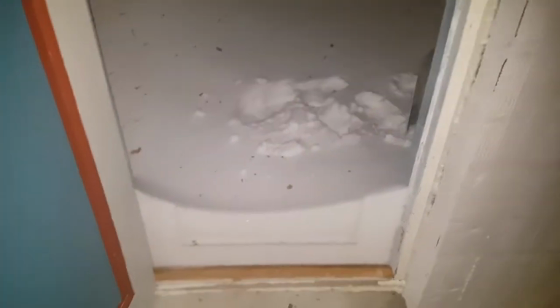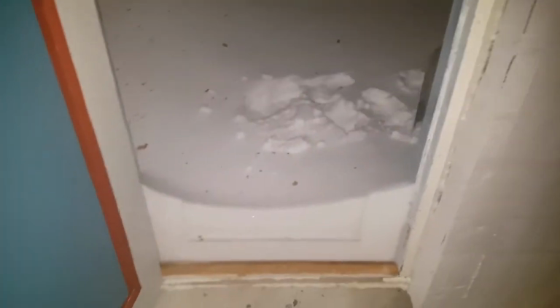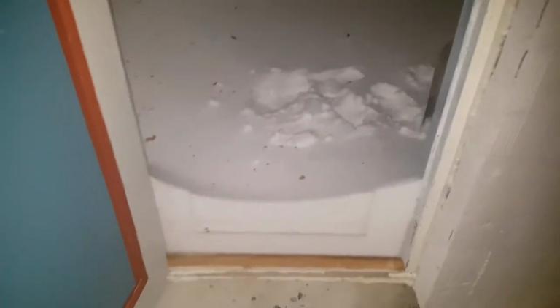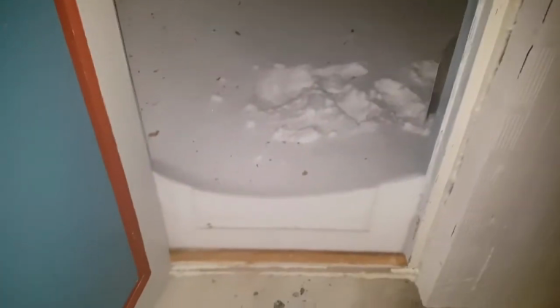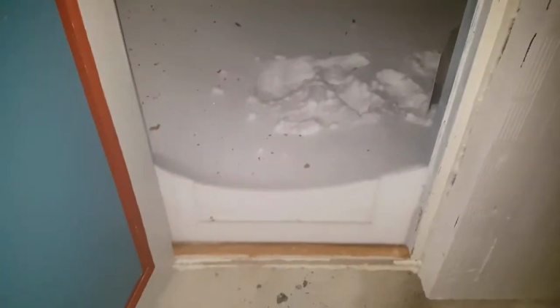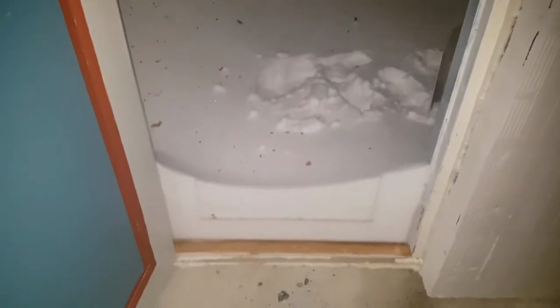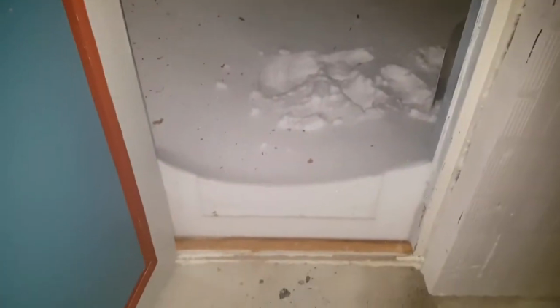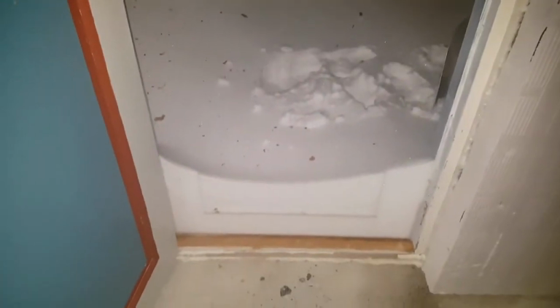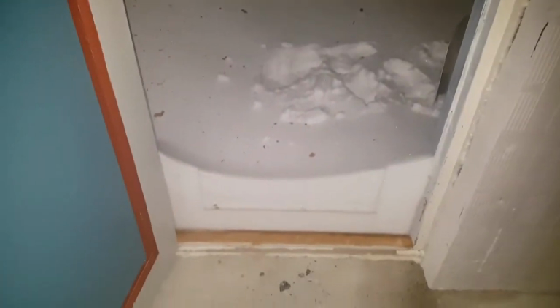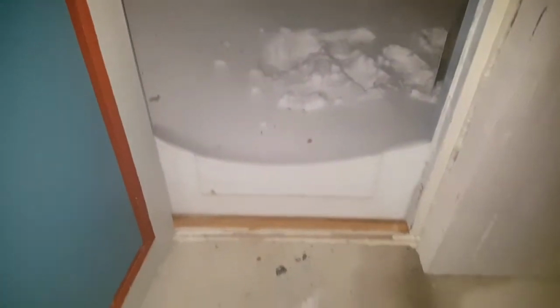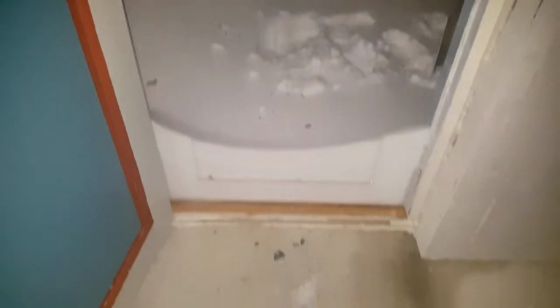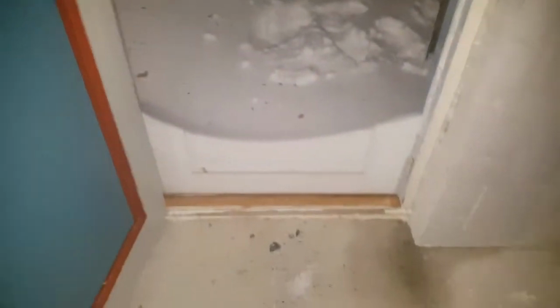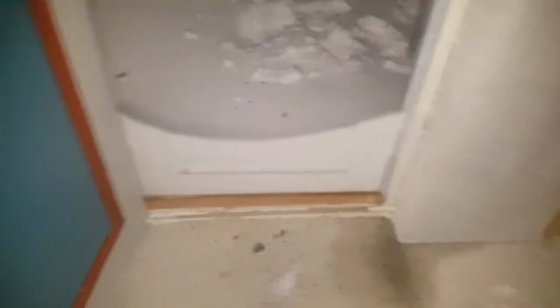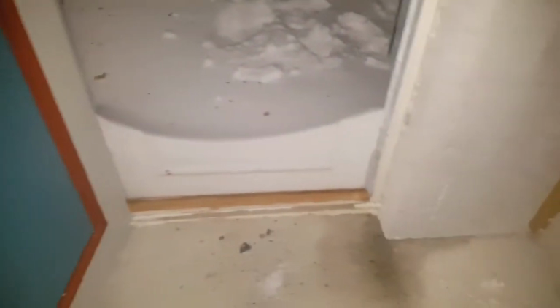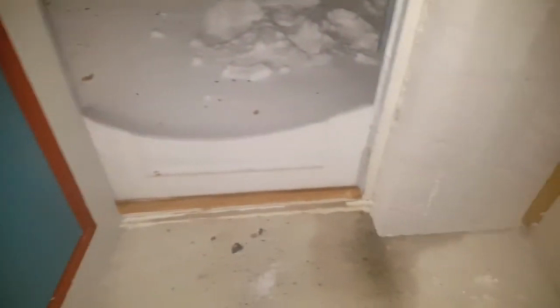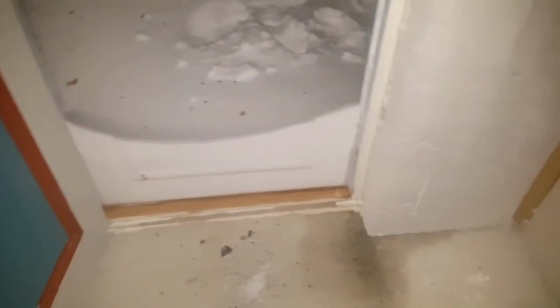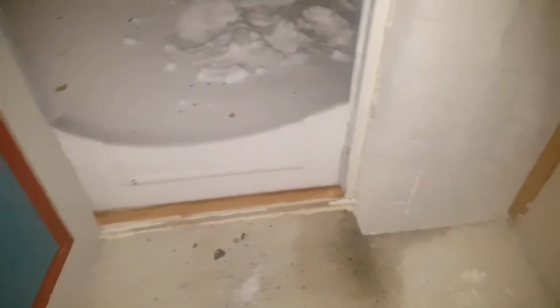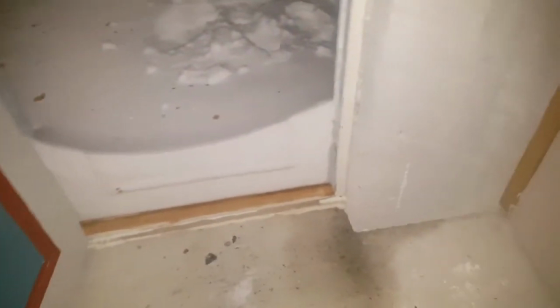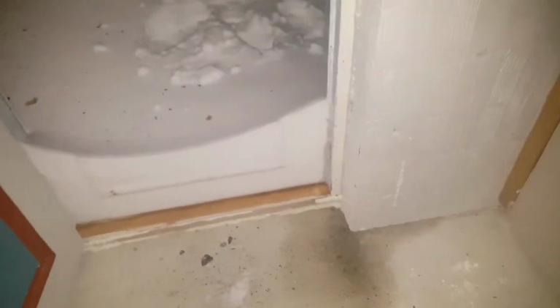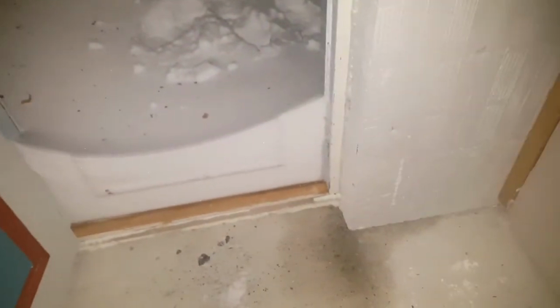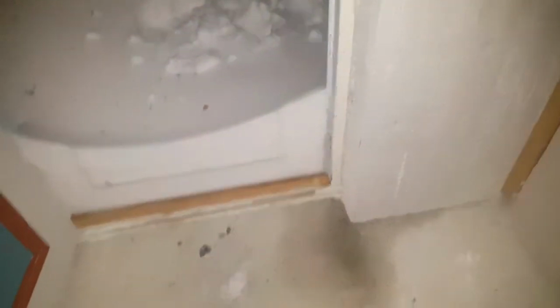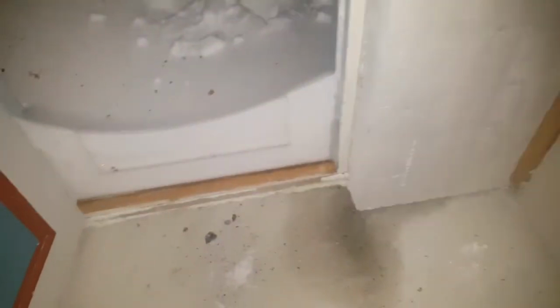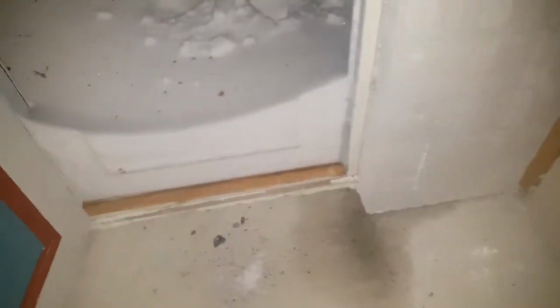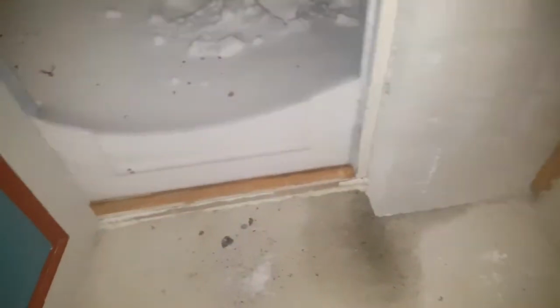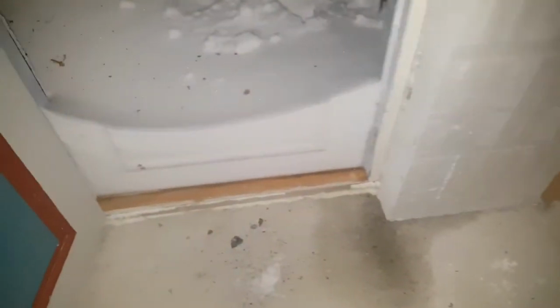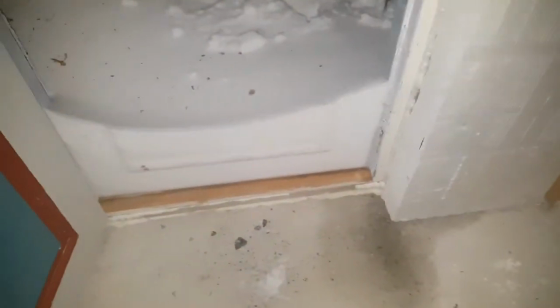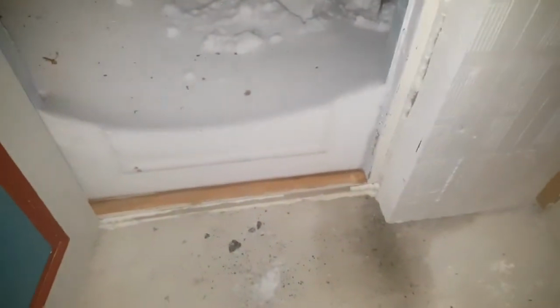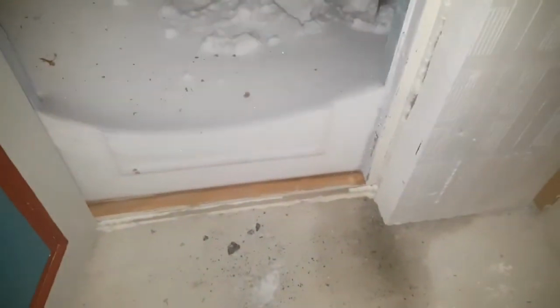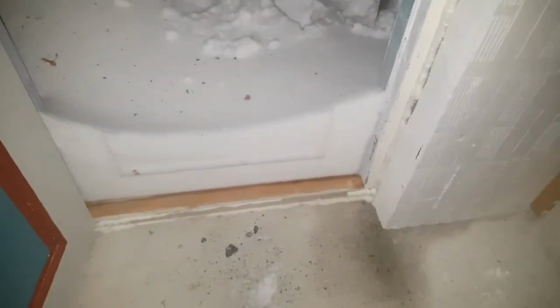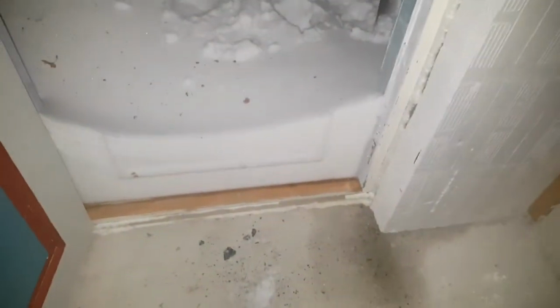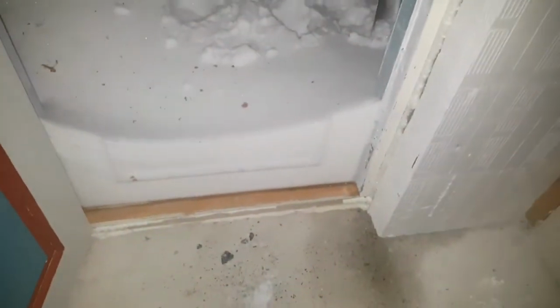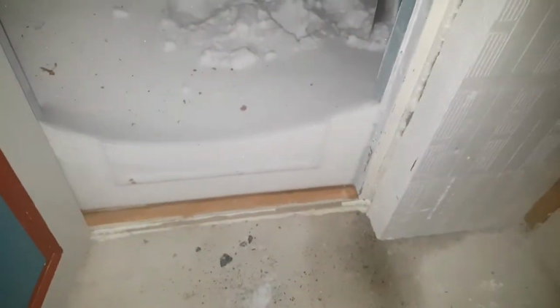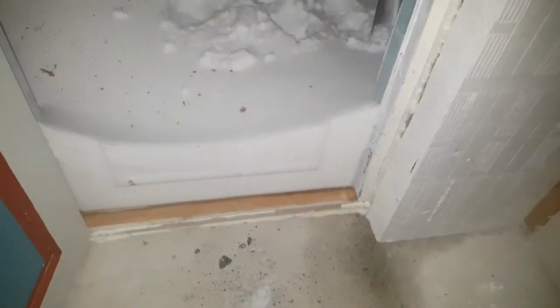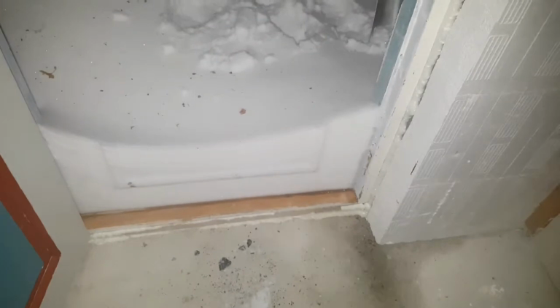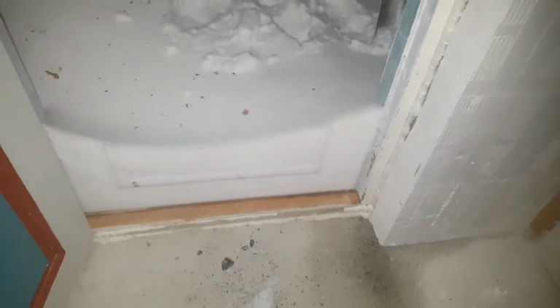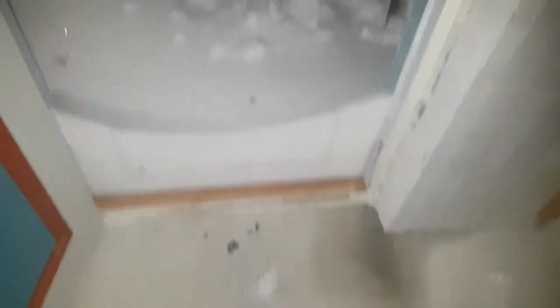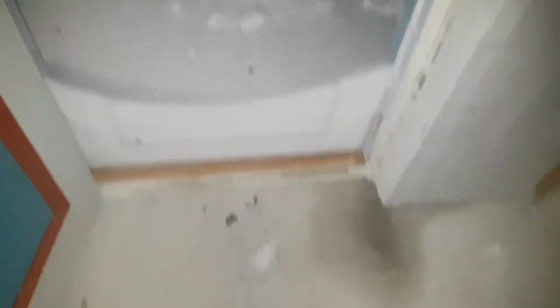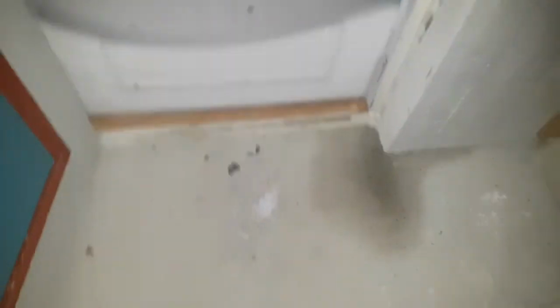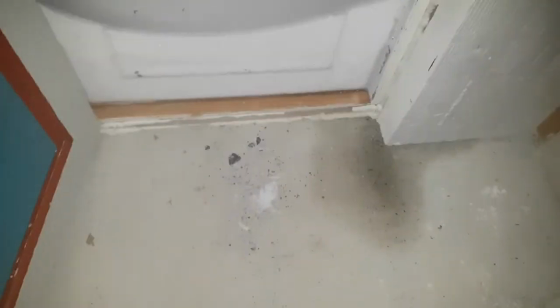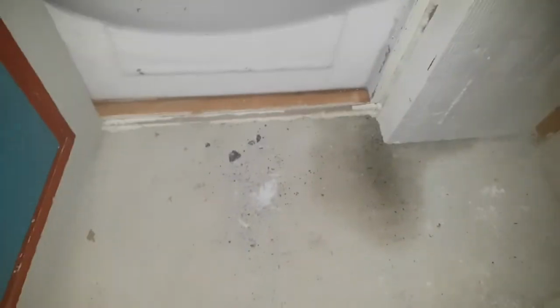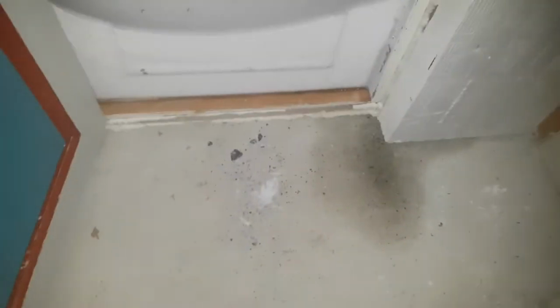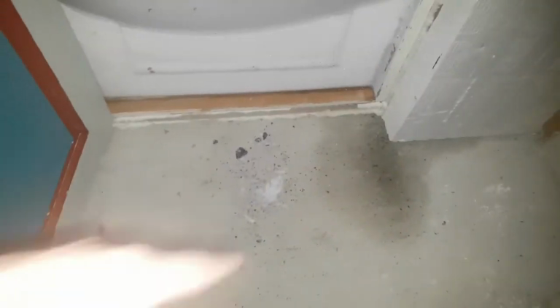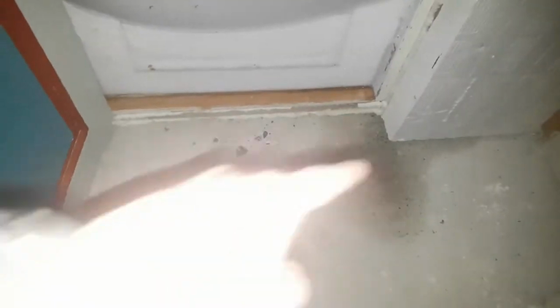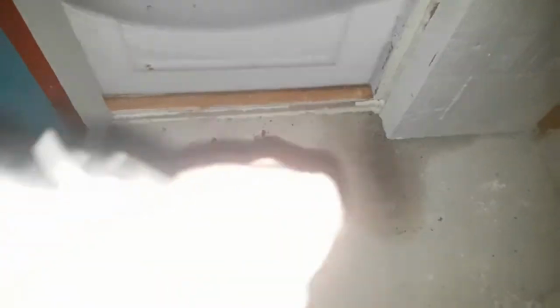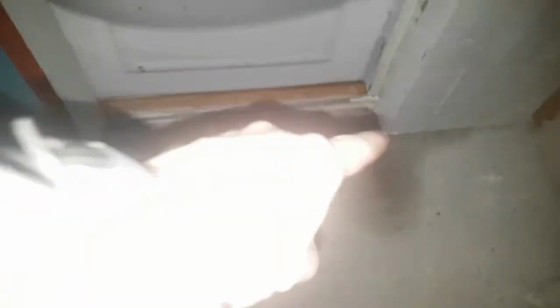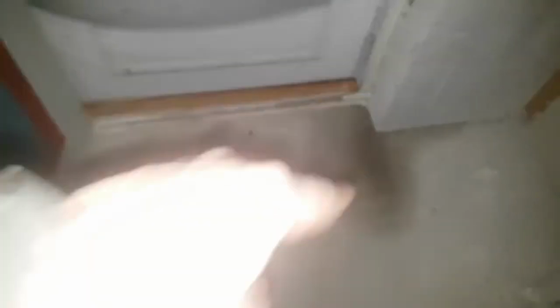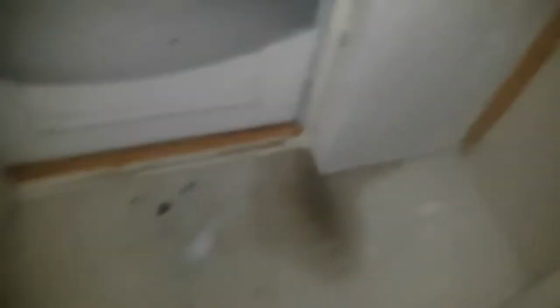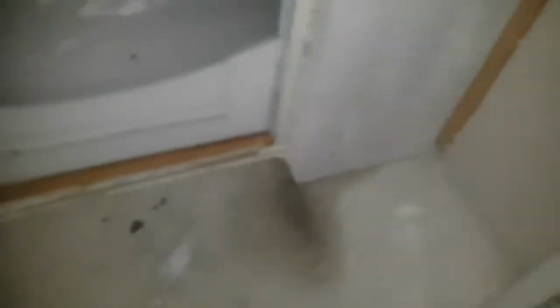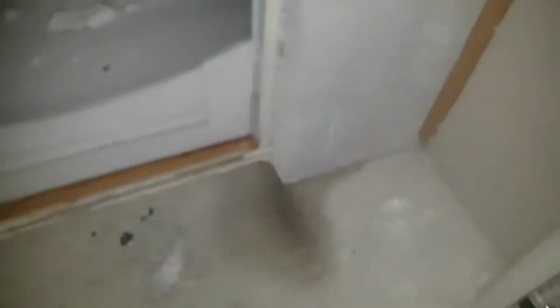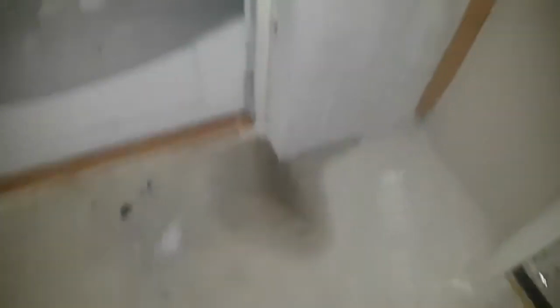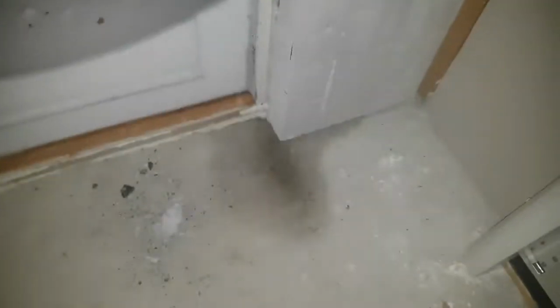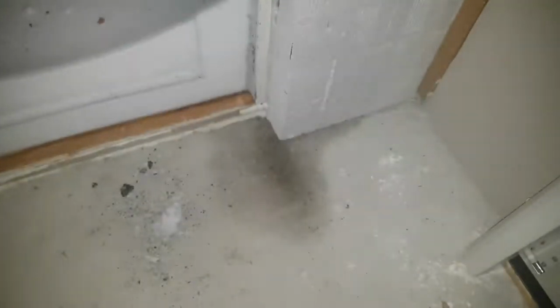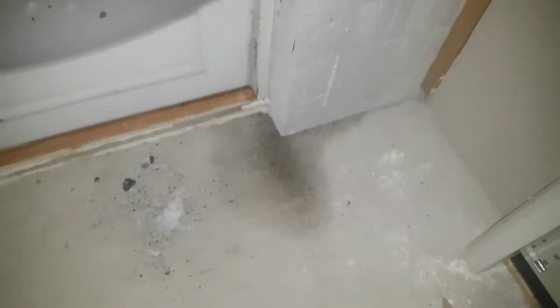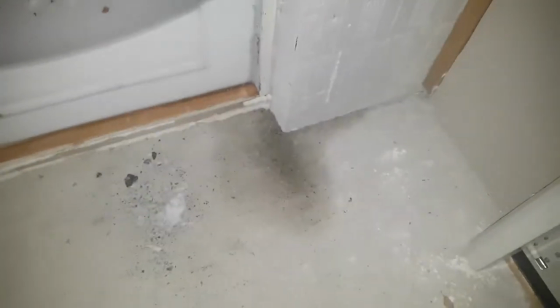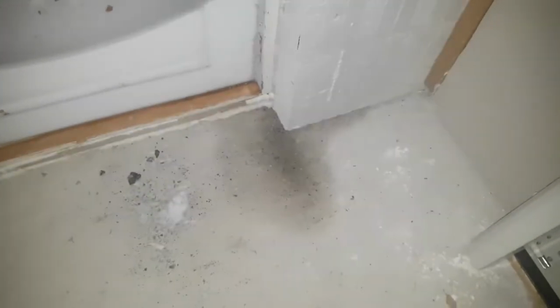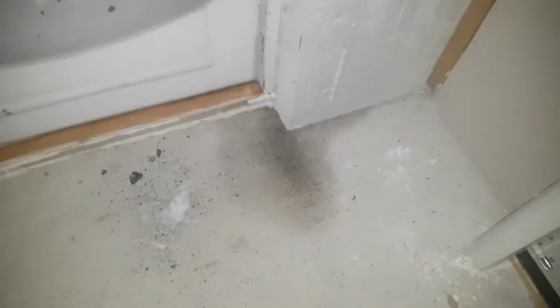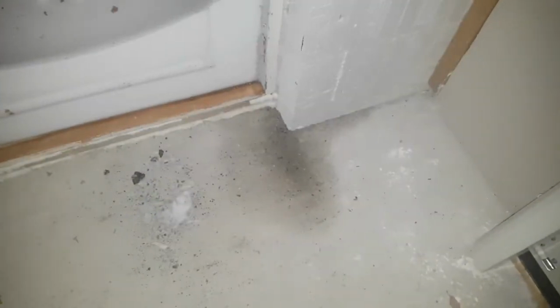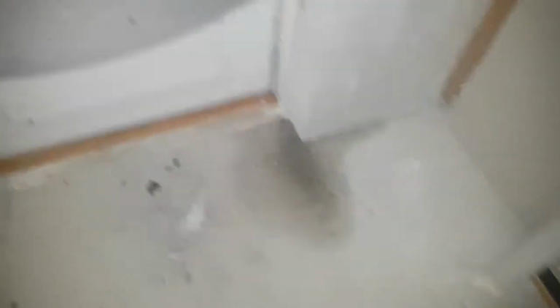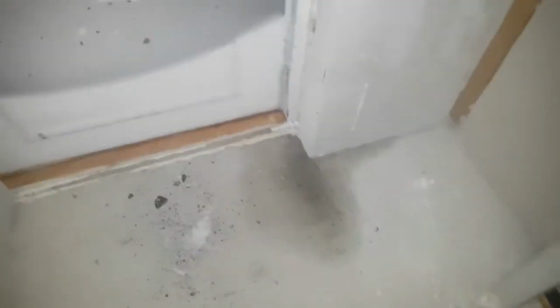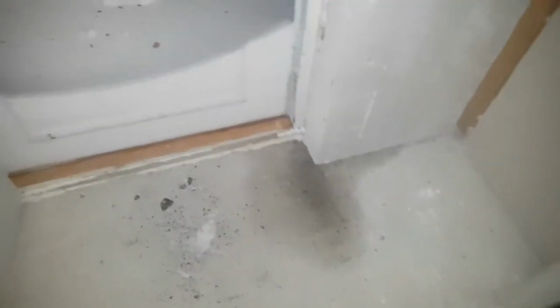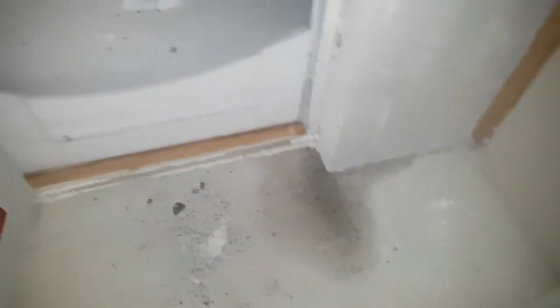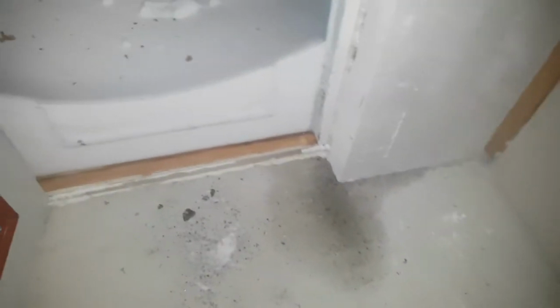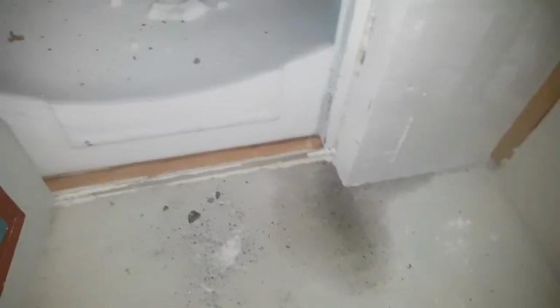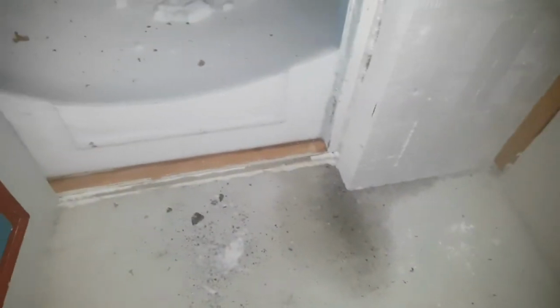That's crazy. See, when that starts melting, there's going to be... oh, there's already some water here through the door.